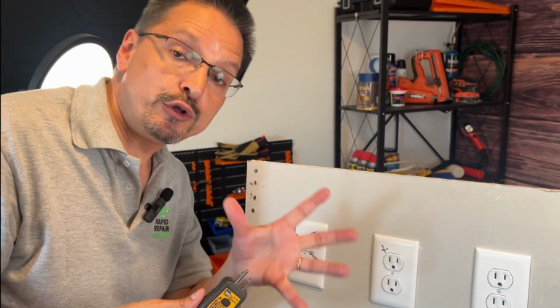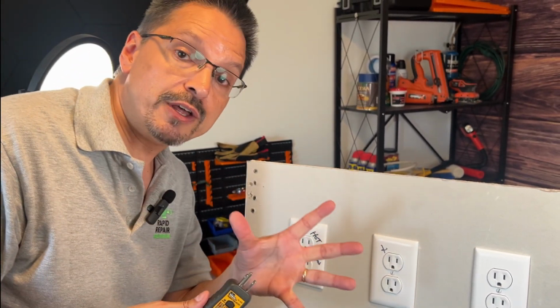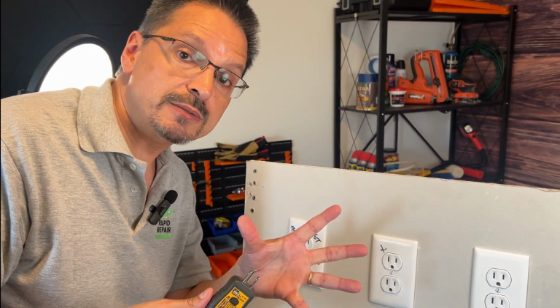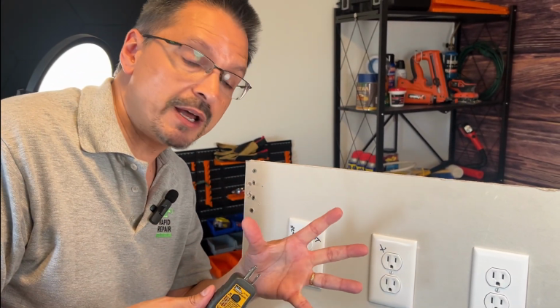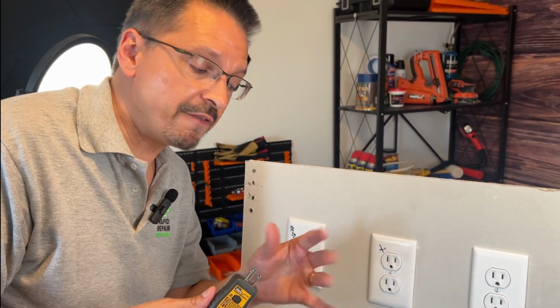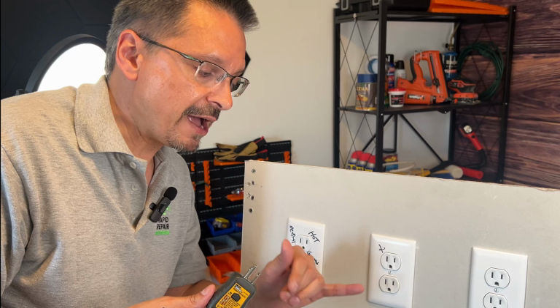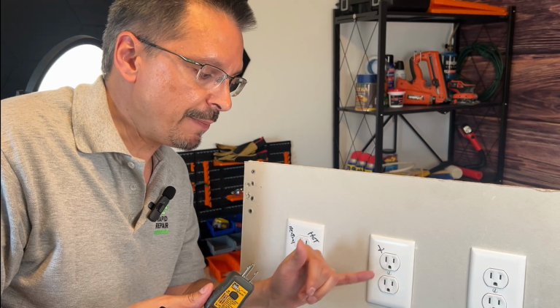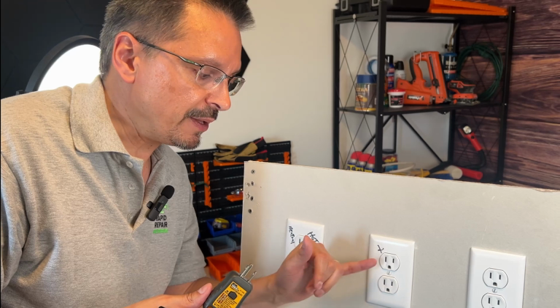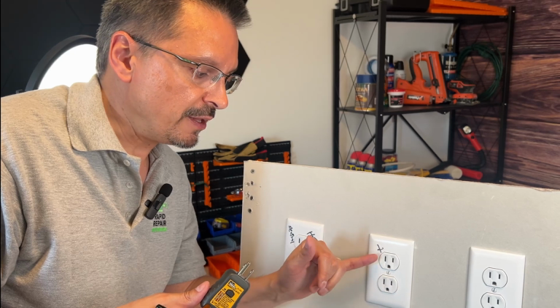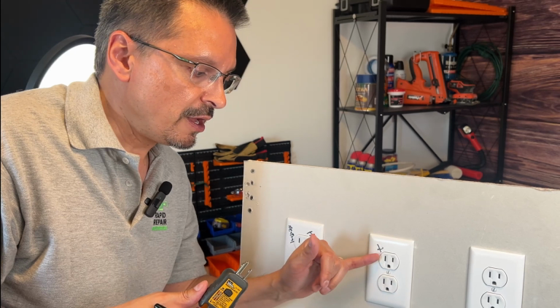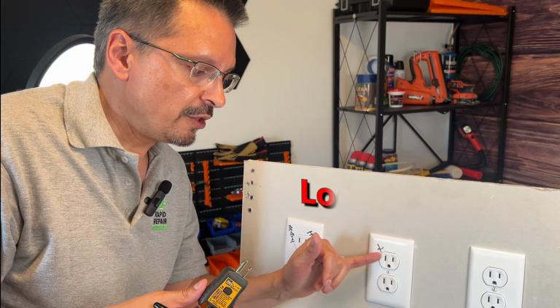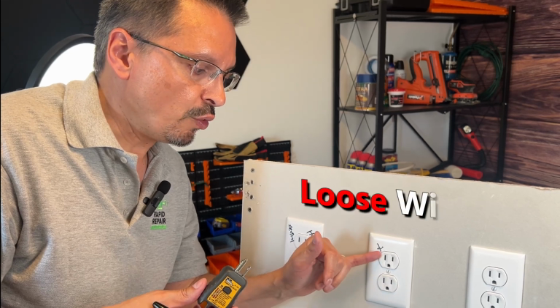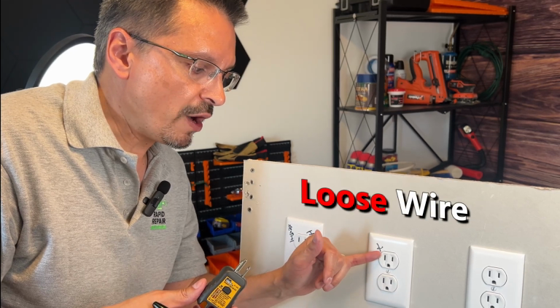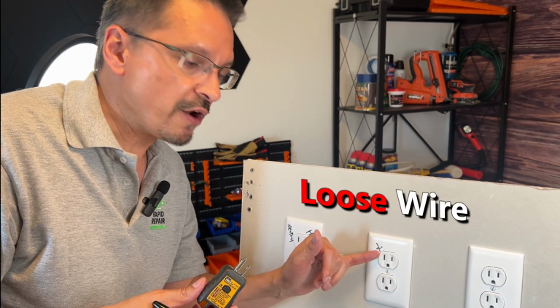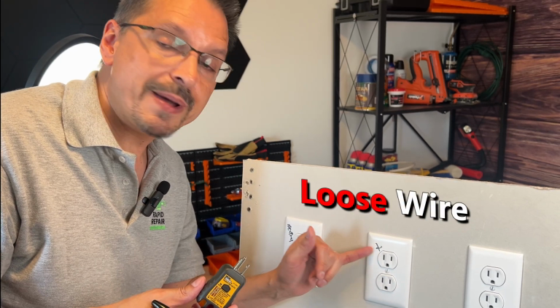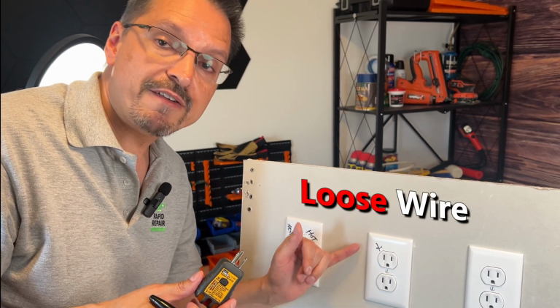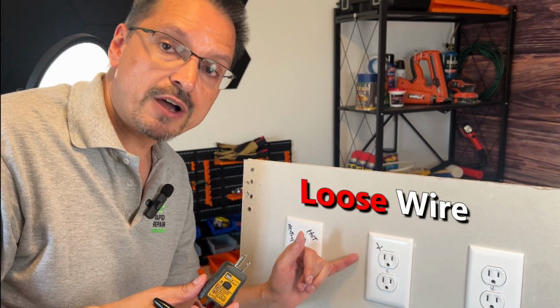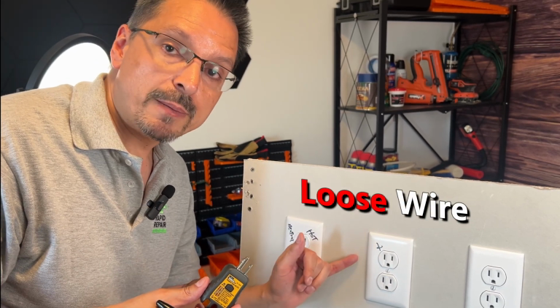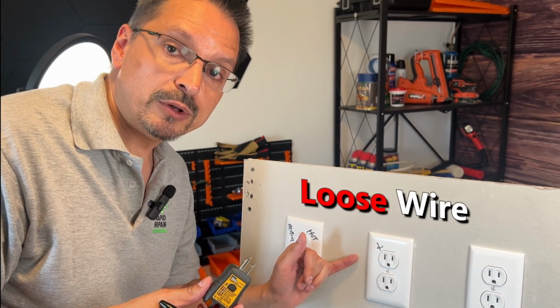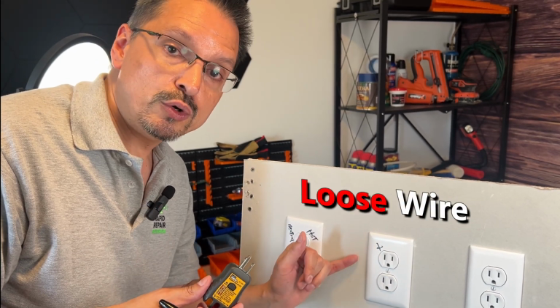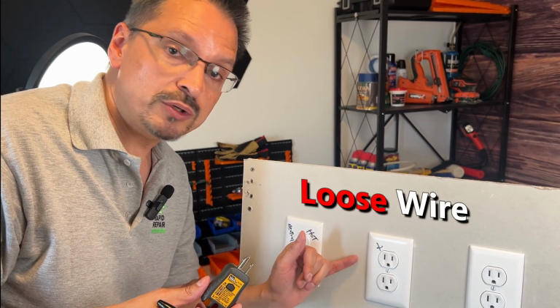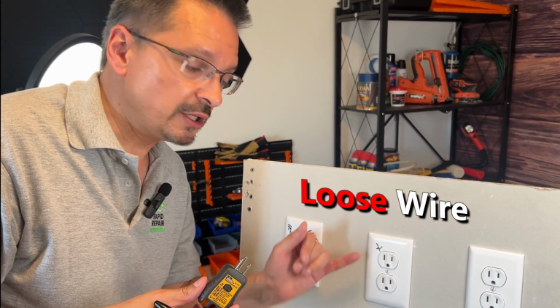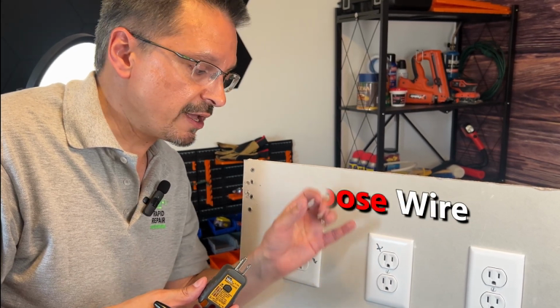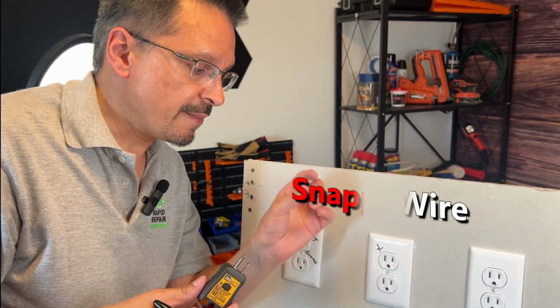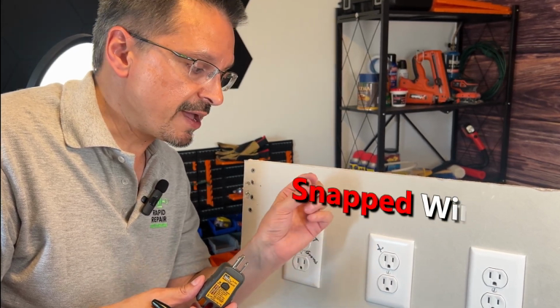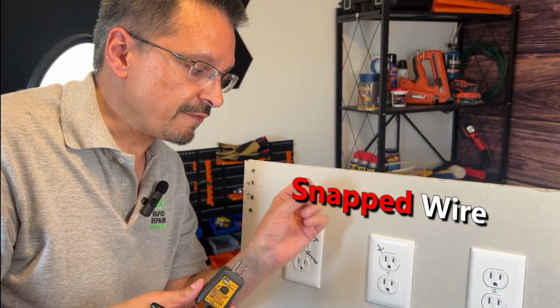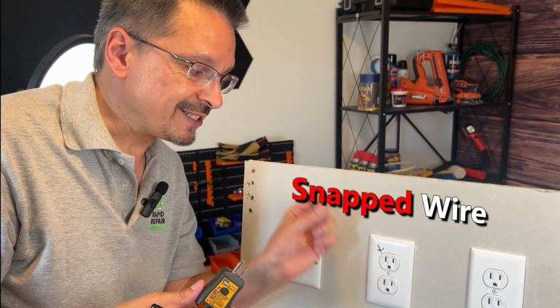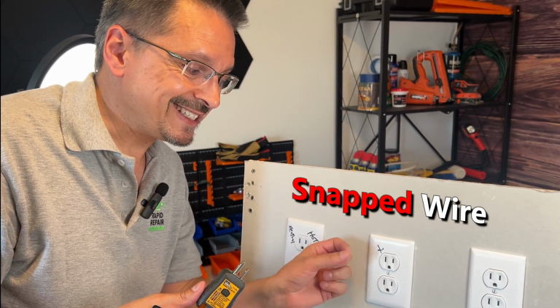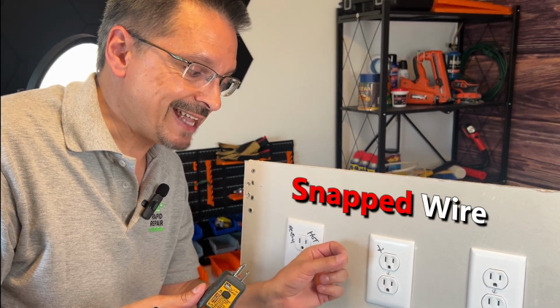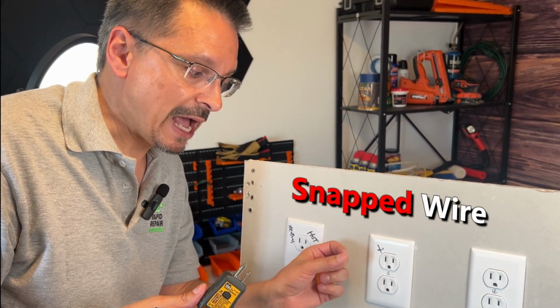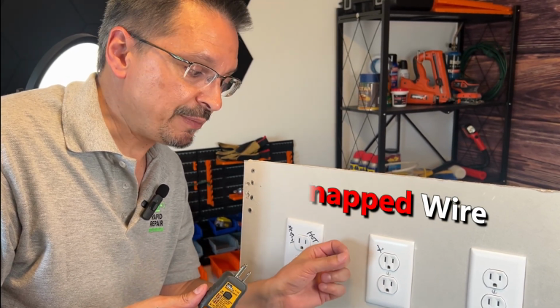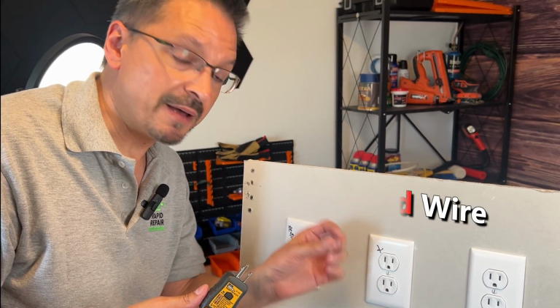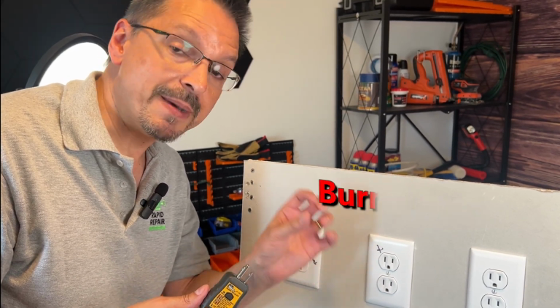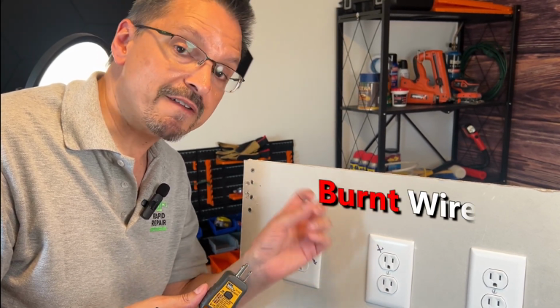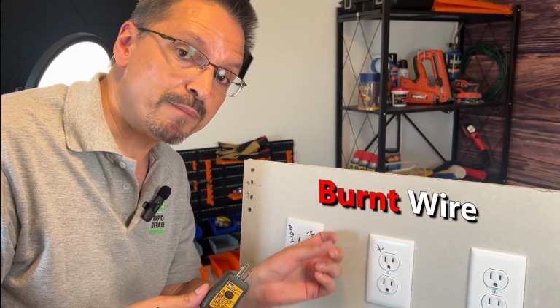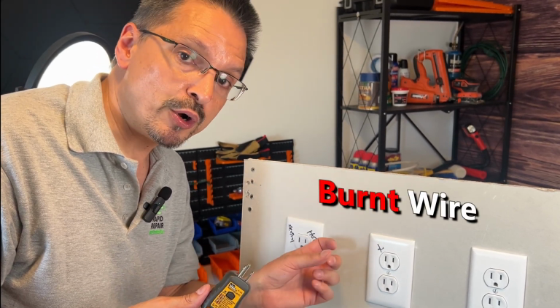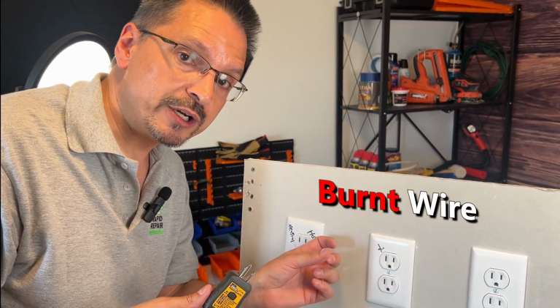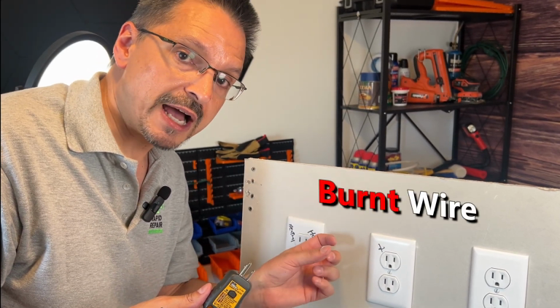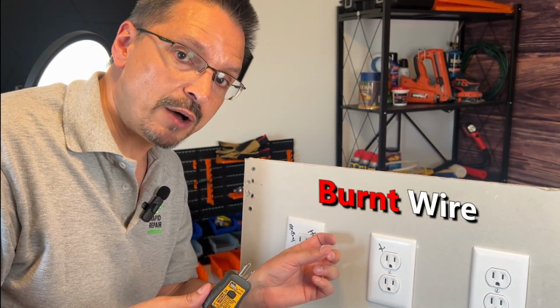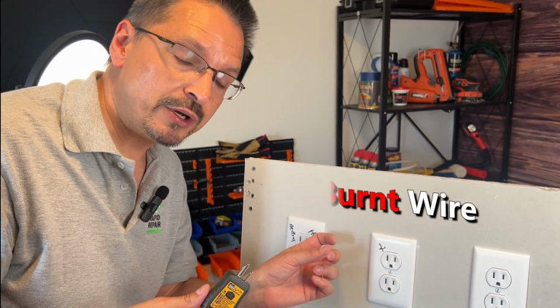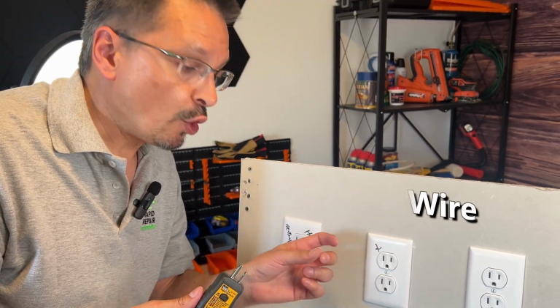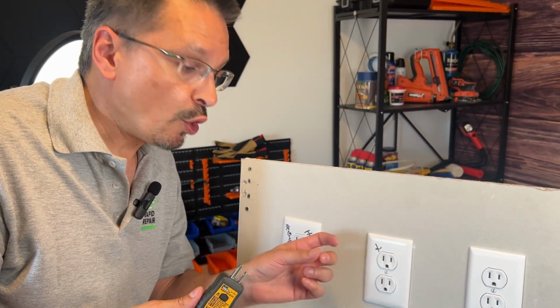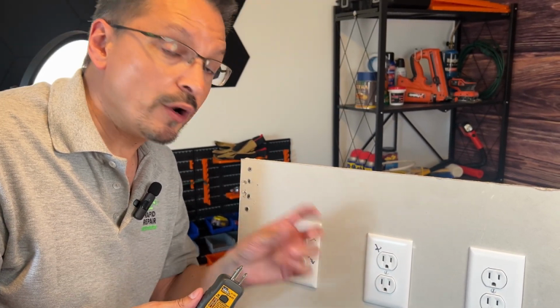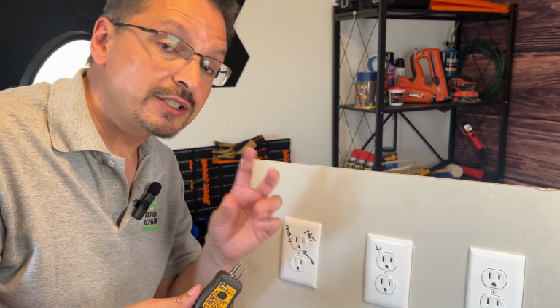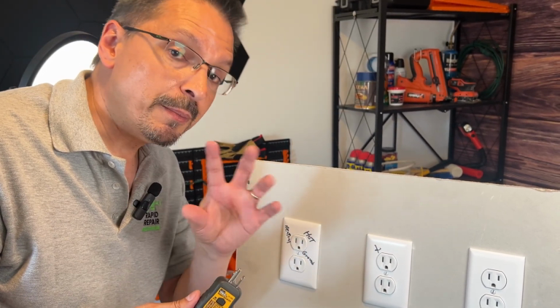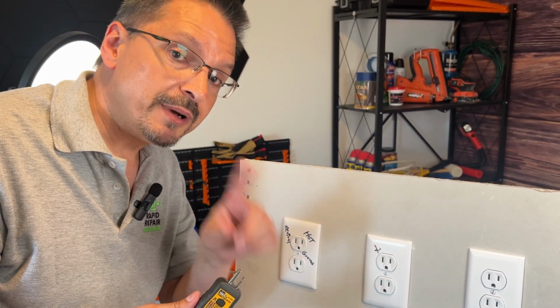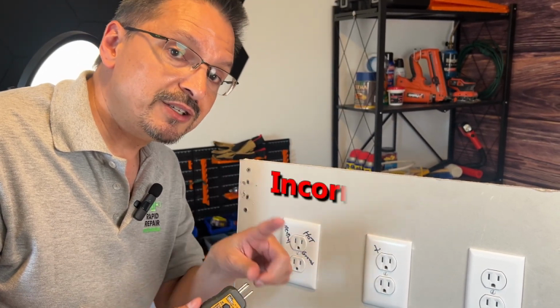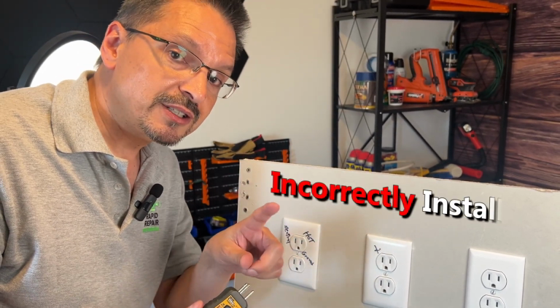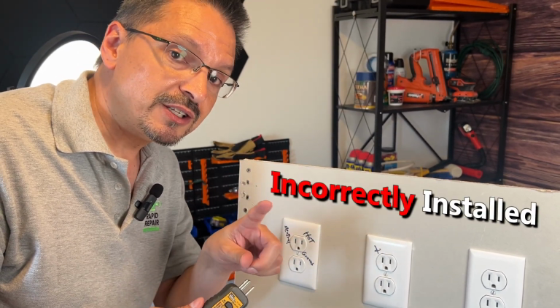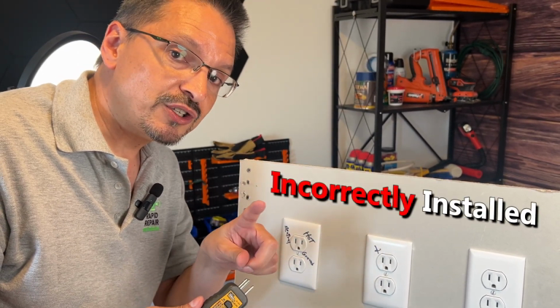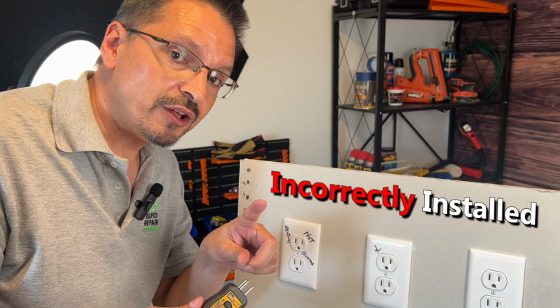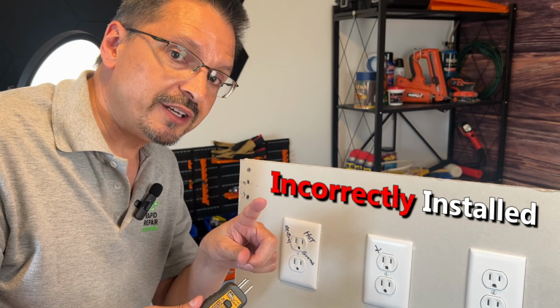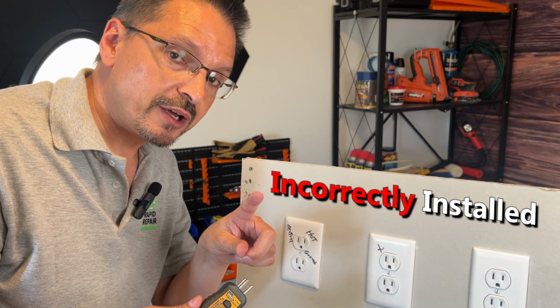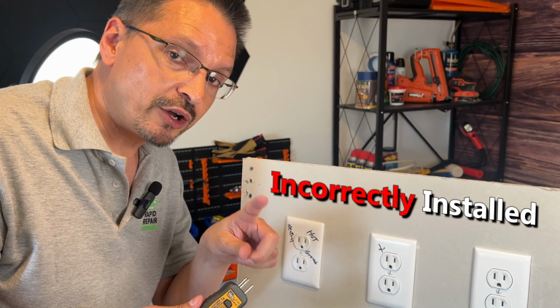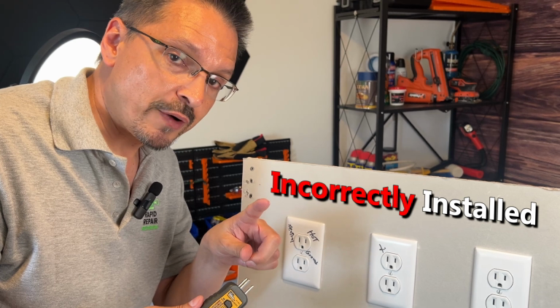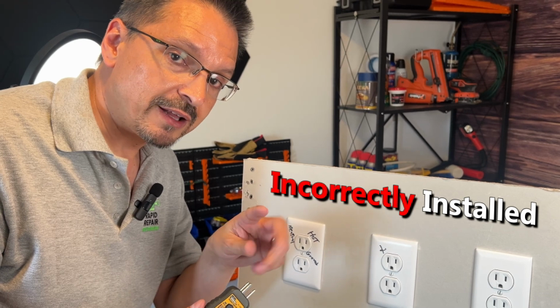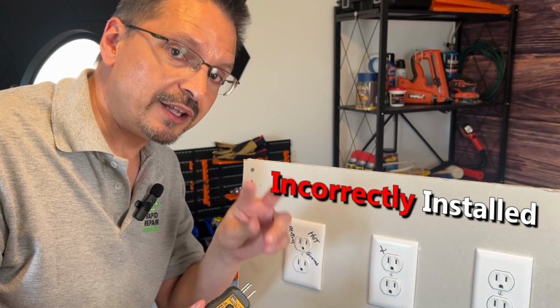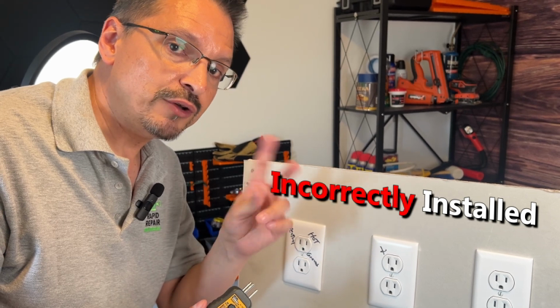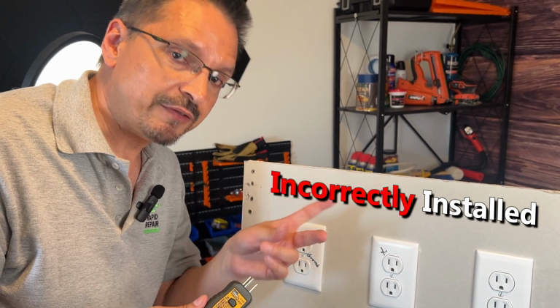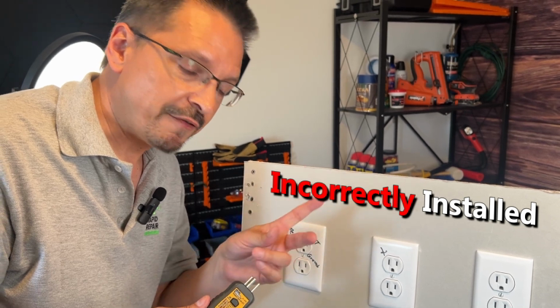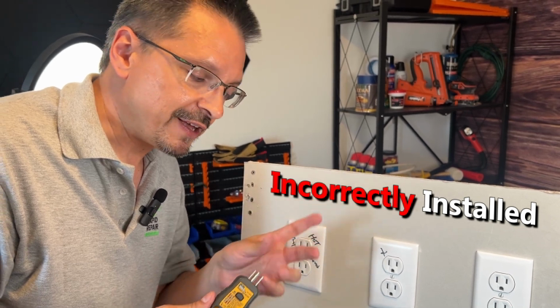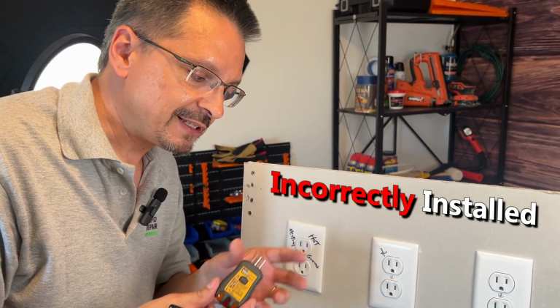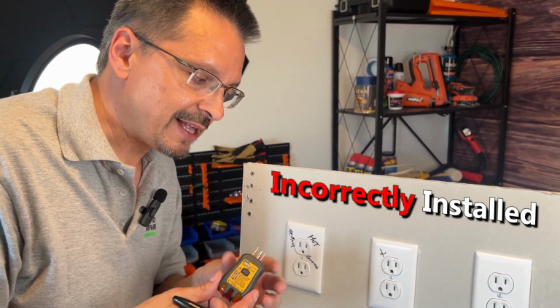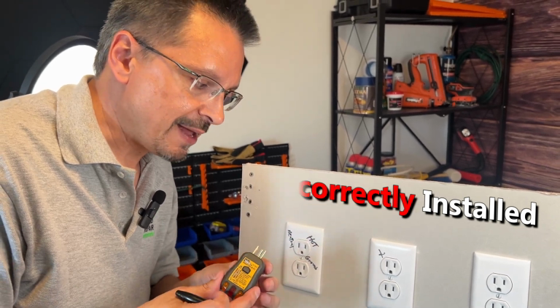A few things might have happened: the wire may have come loose, it may have snapped, it may have burnt out, or somebody wired it incorrectly. You'll need to fix that.